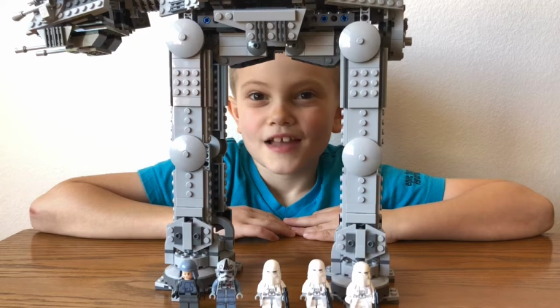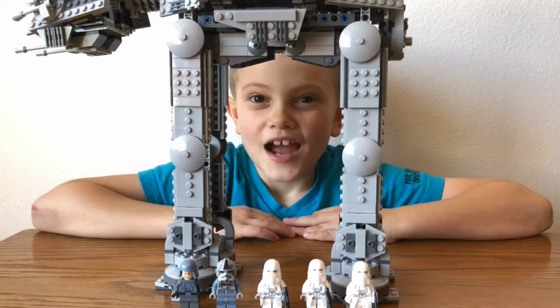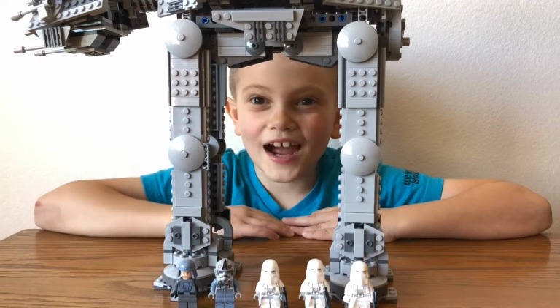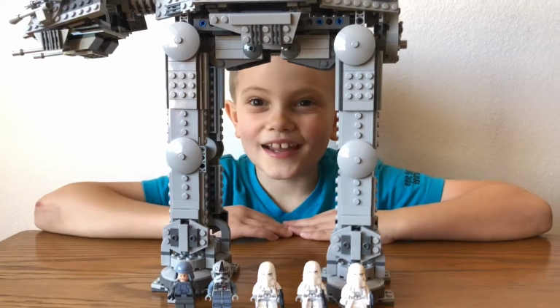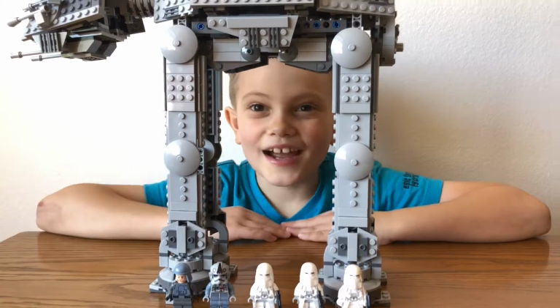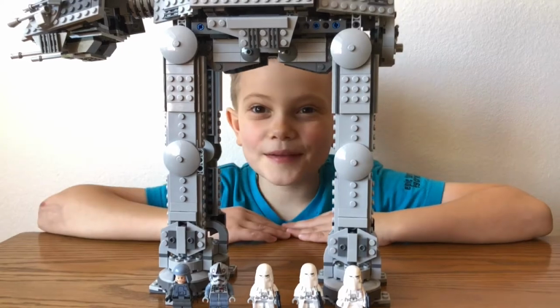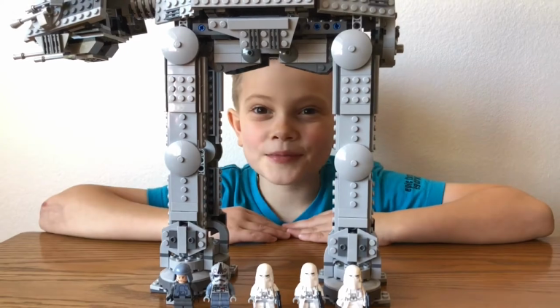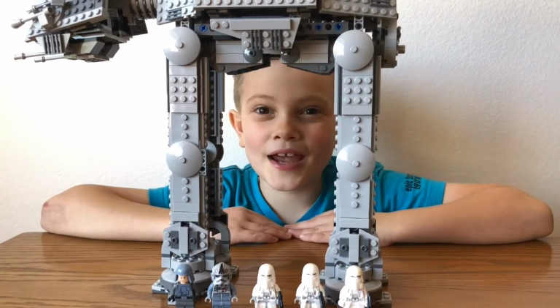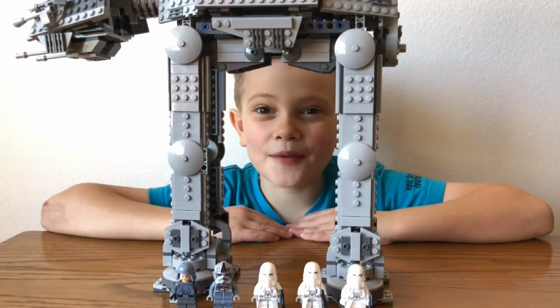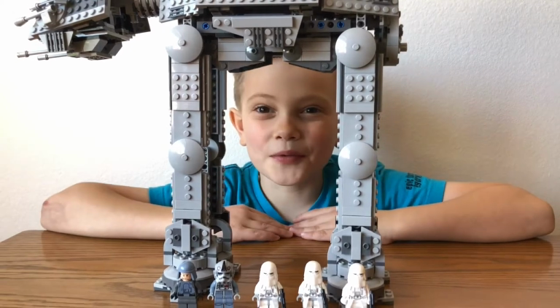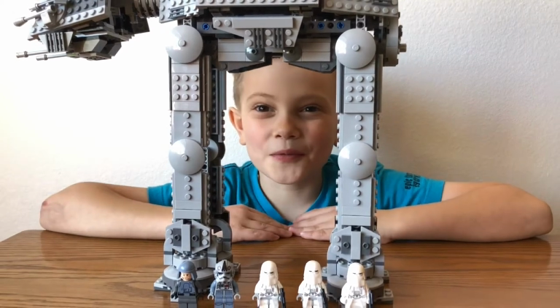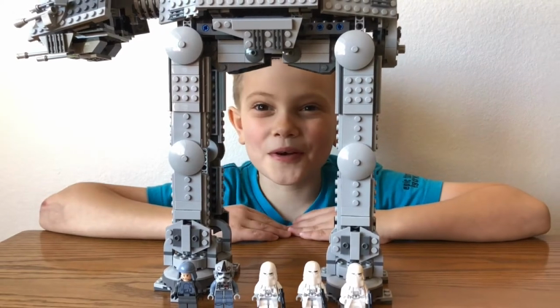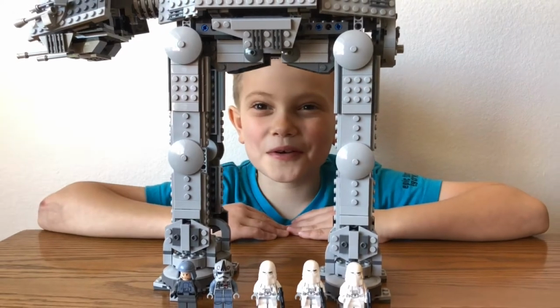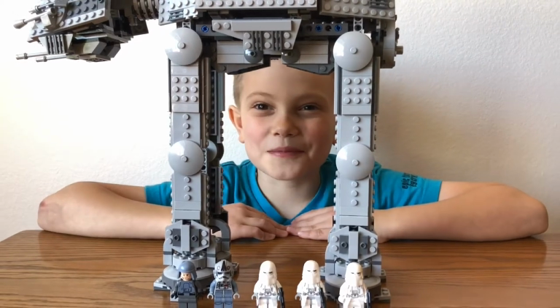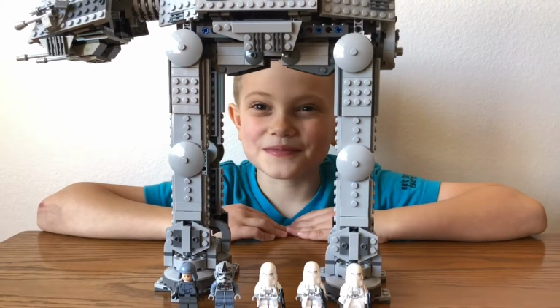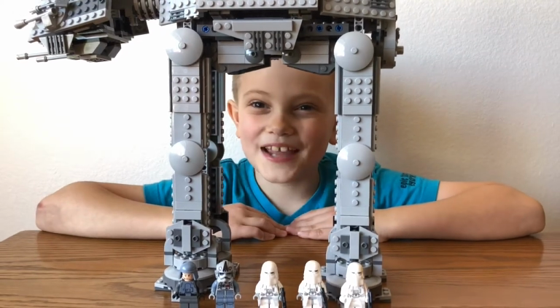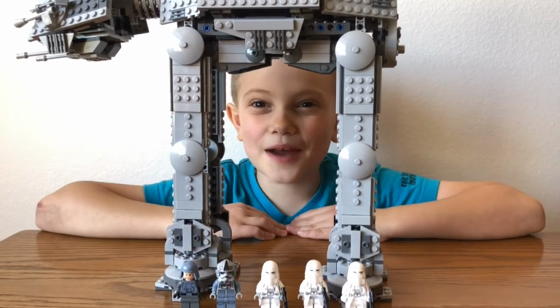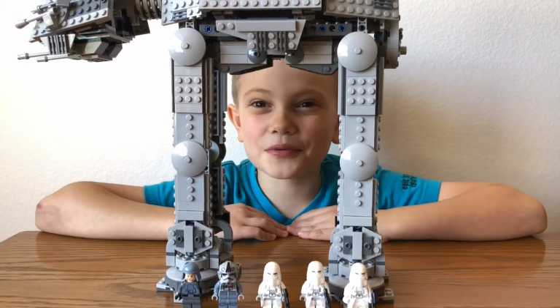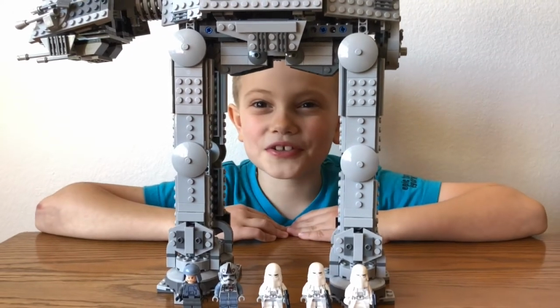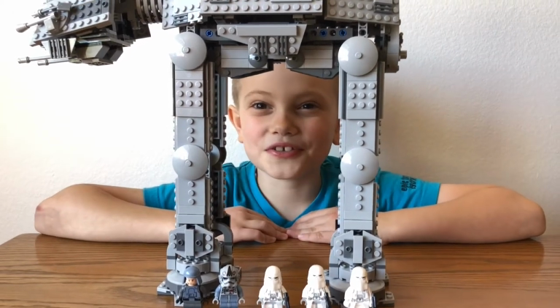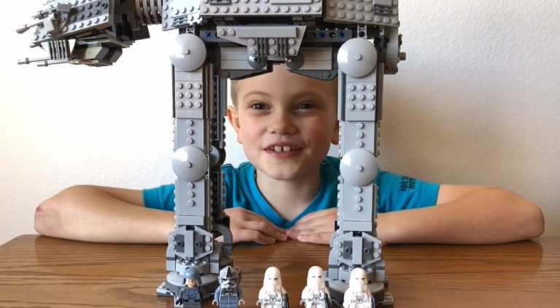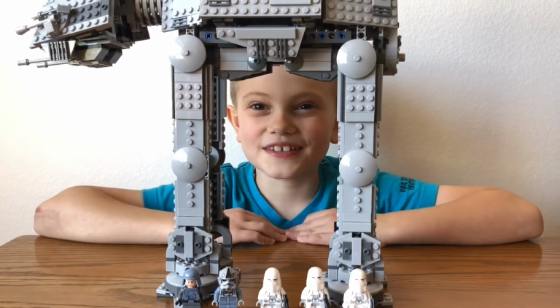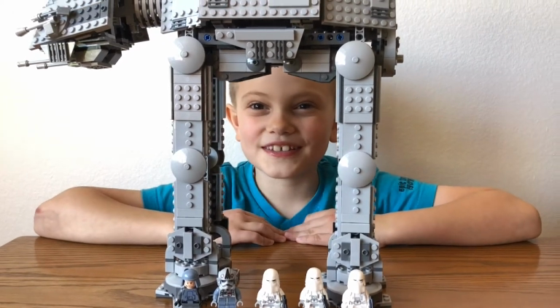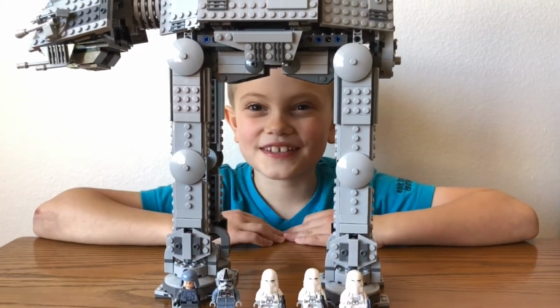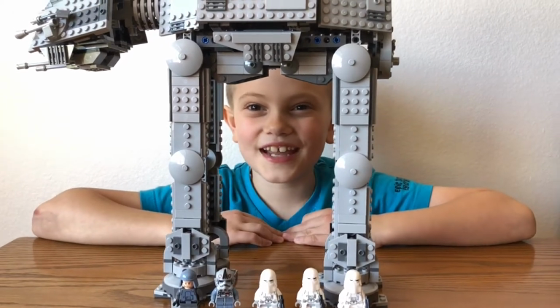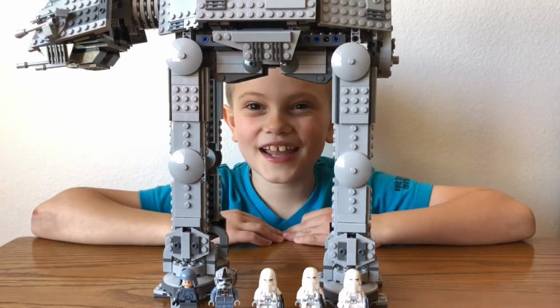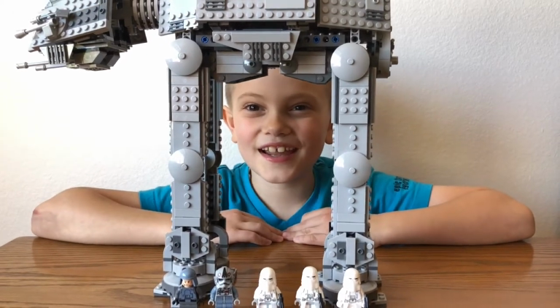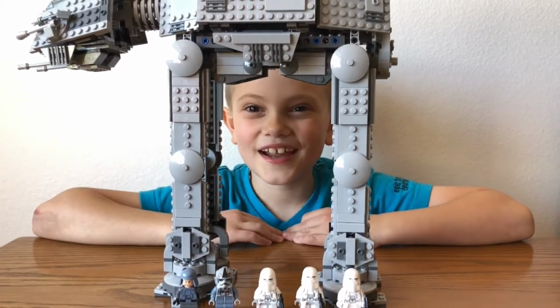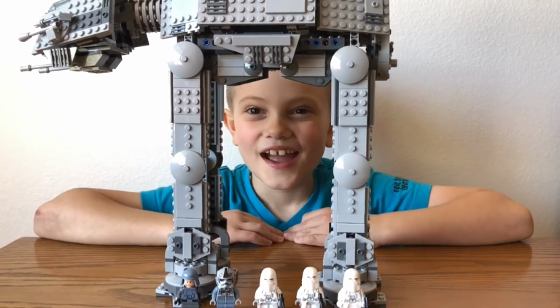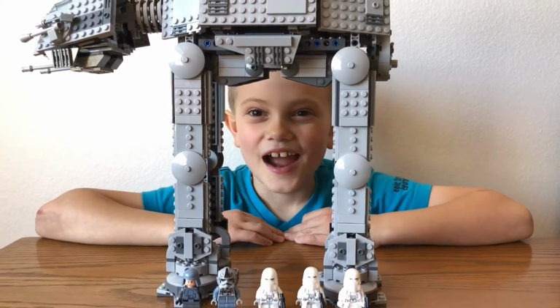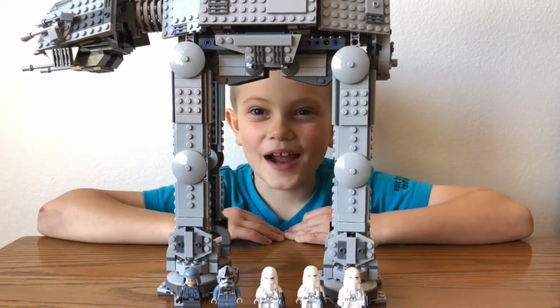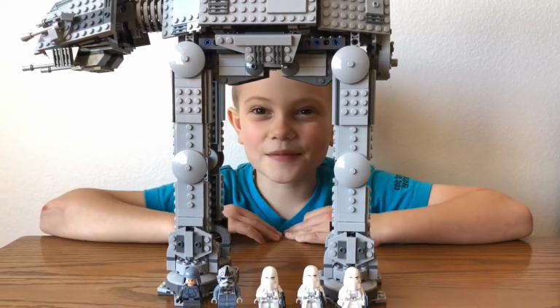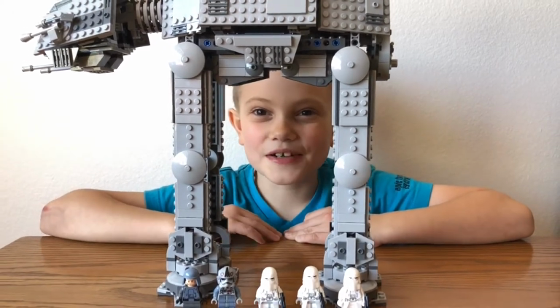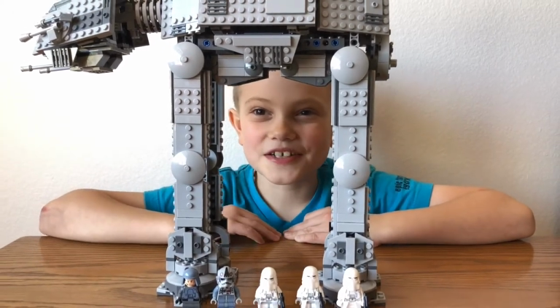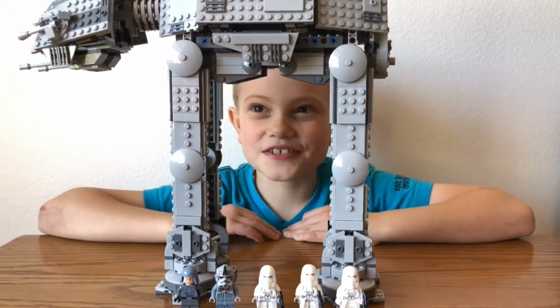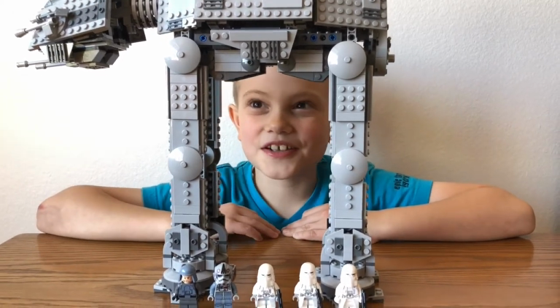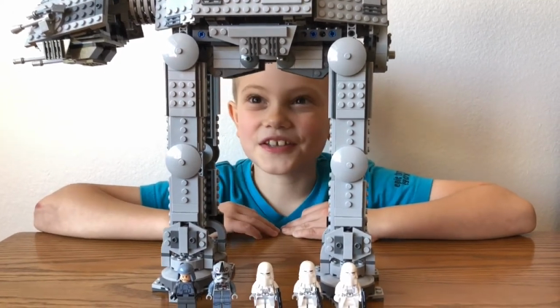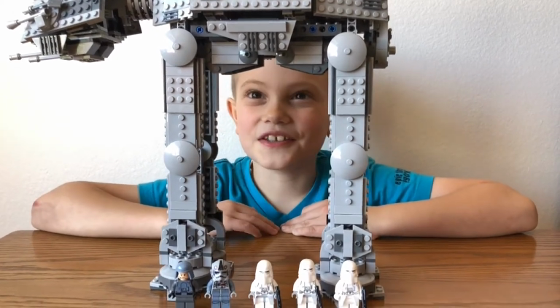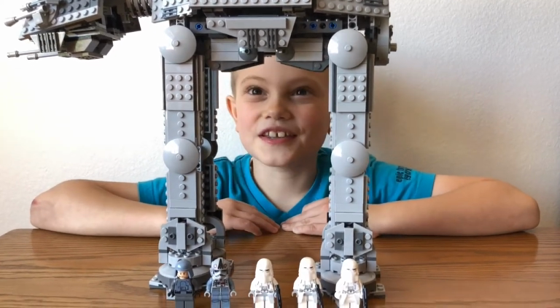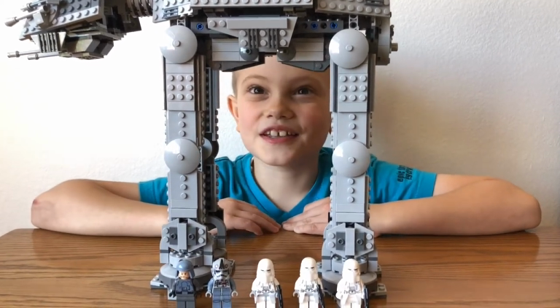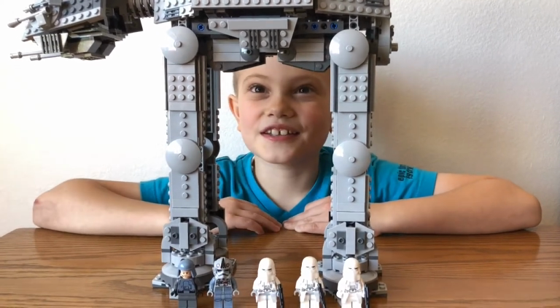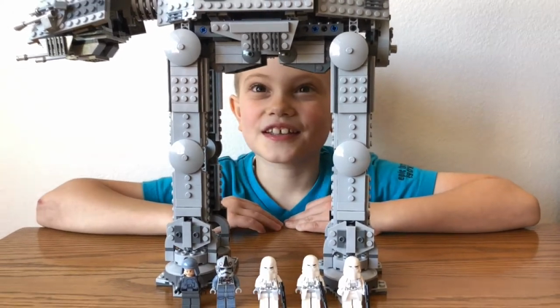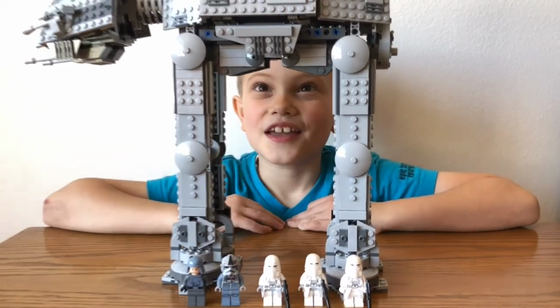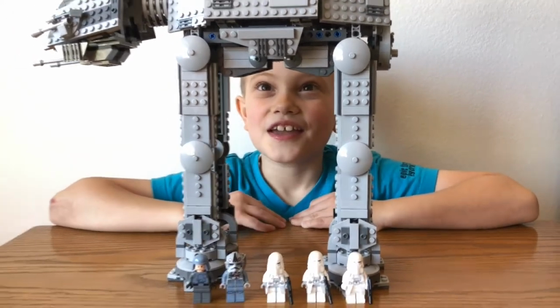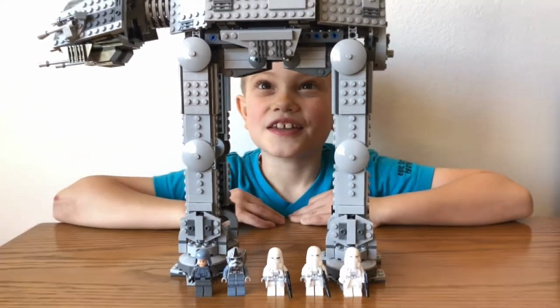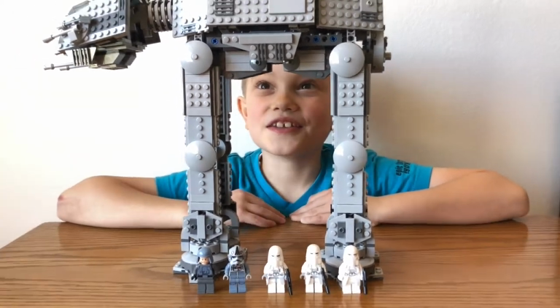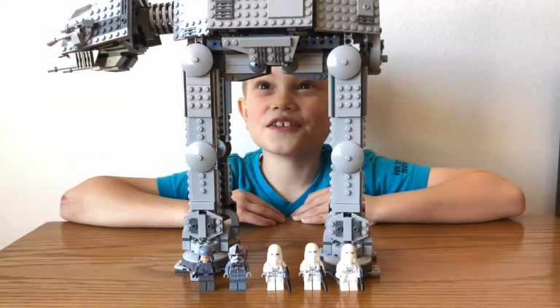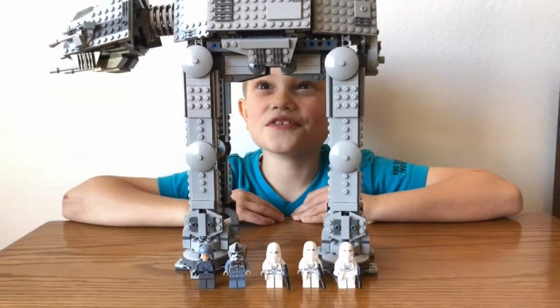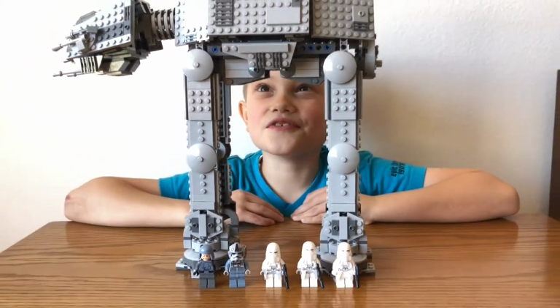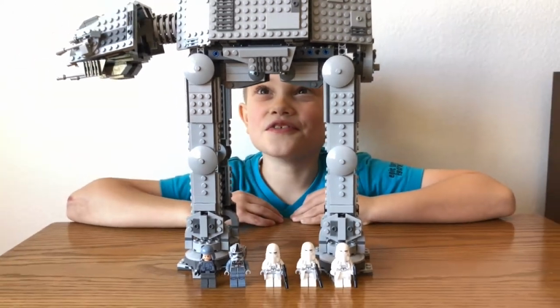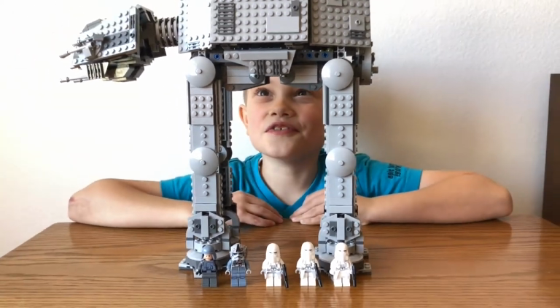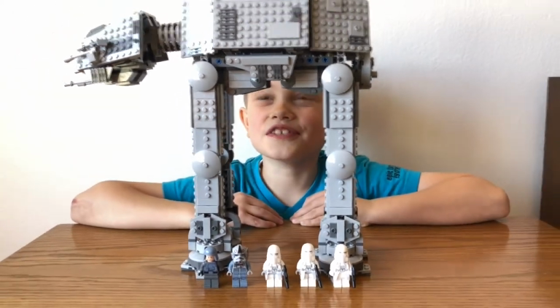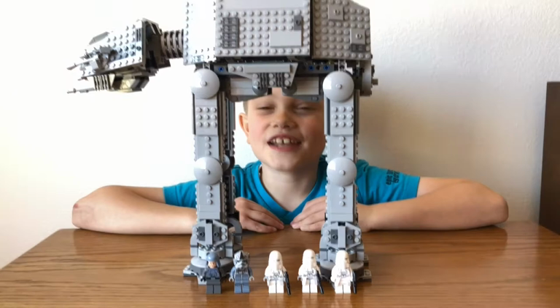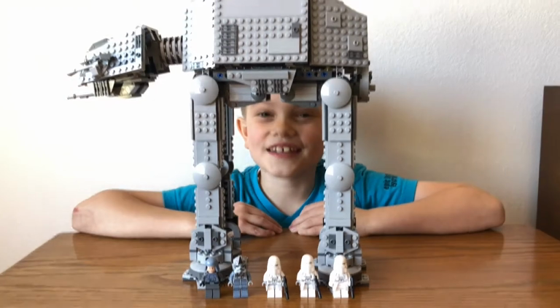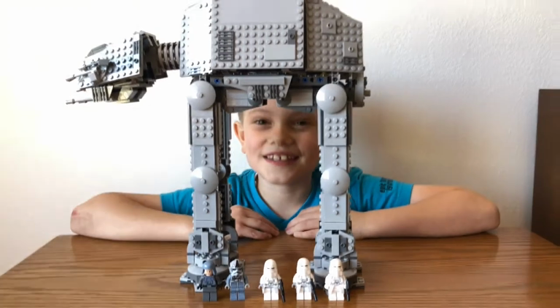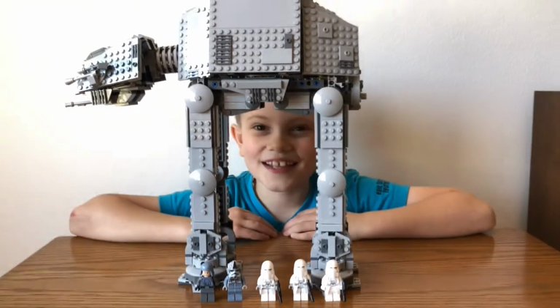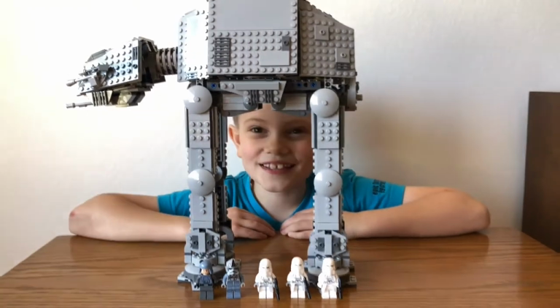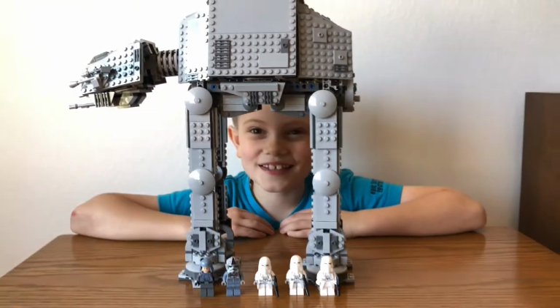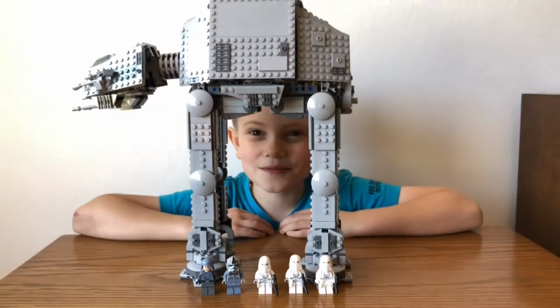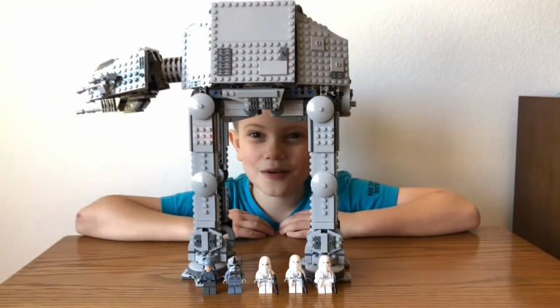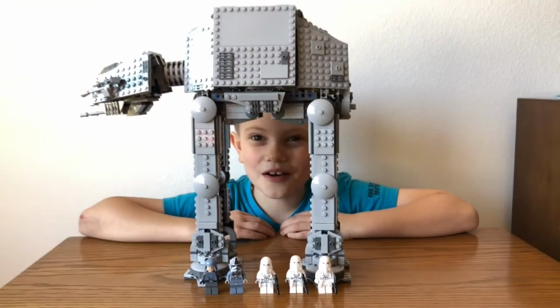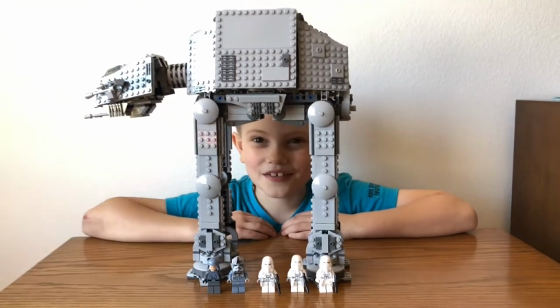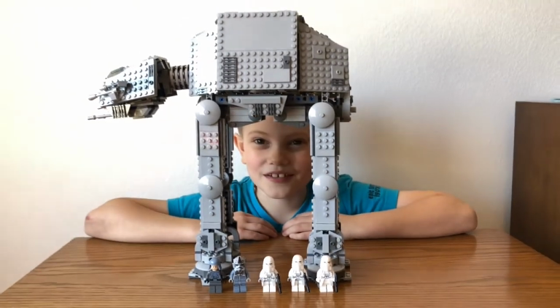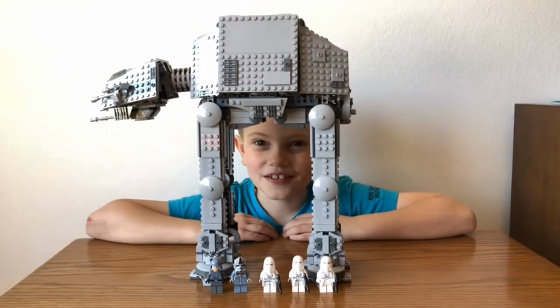Hi, I'm Tablin. Welcome to Tablin's Toys. Today I'm going to show you this huge AT-AT walker.